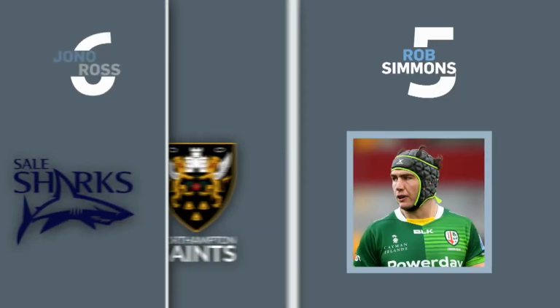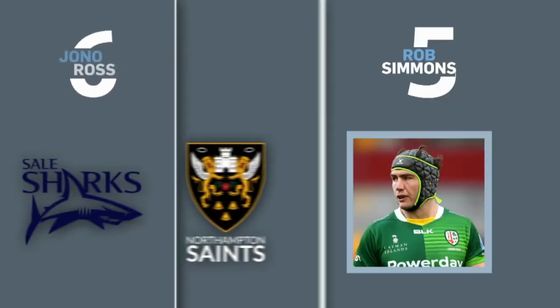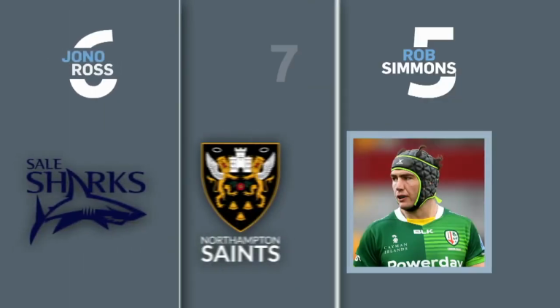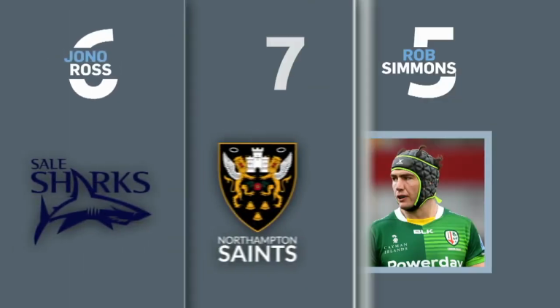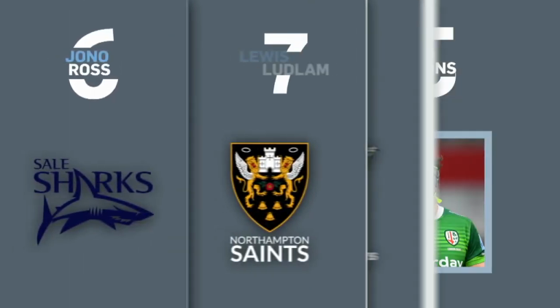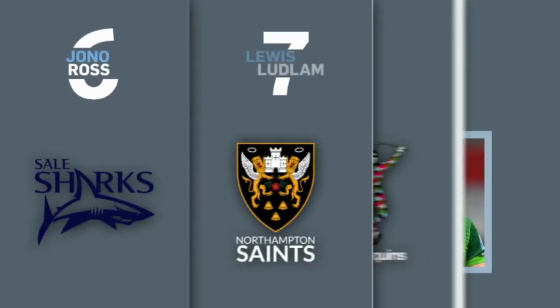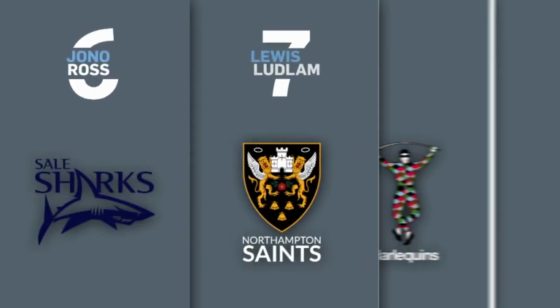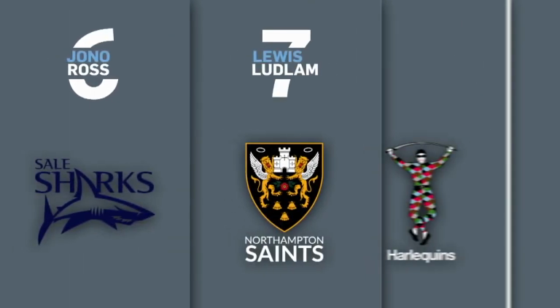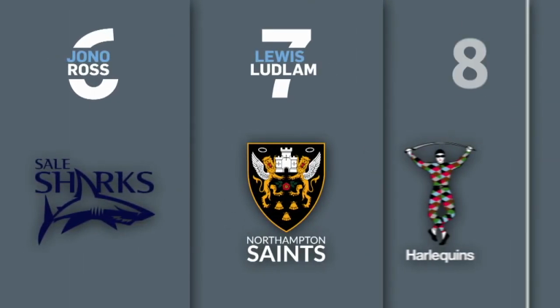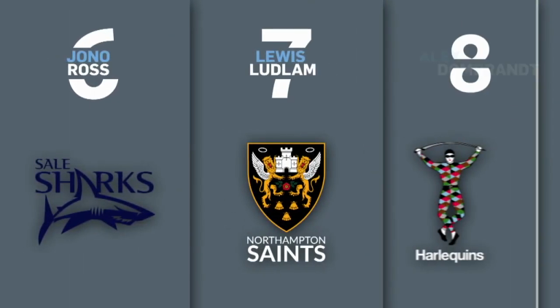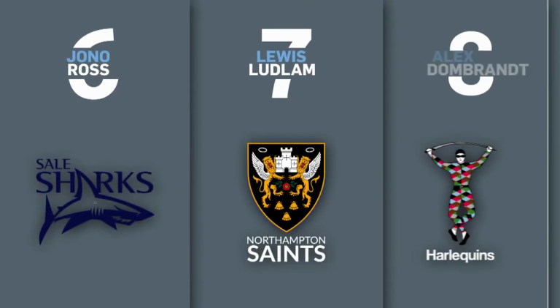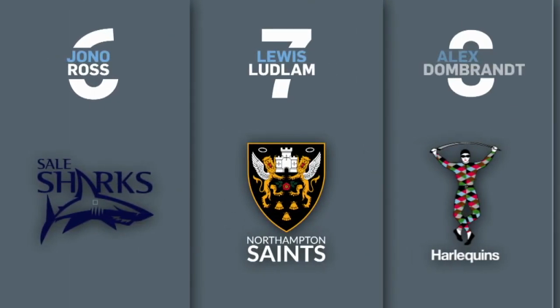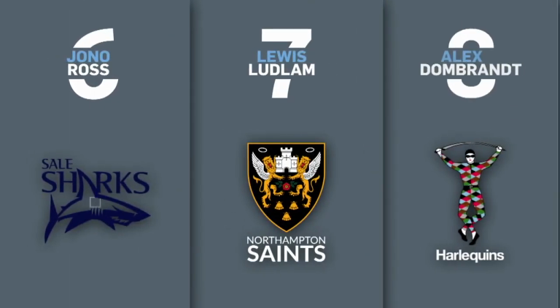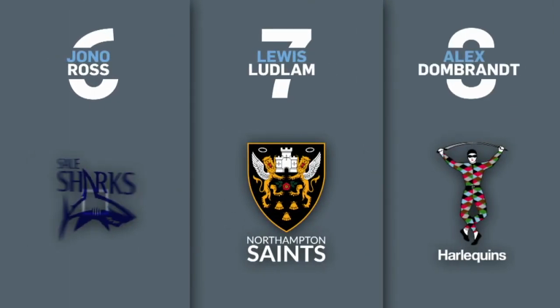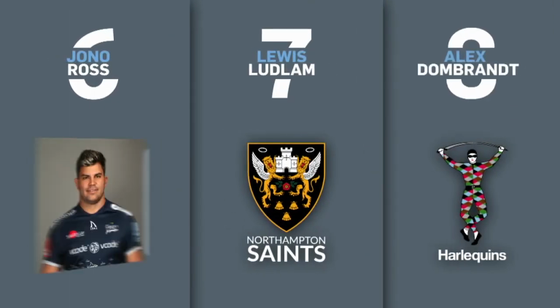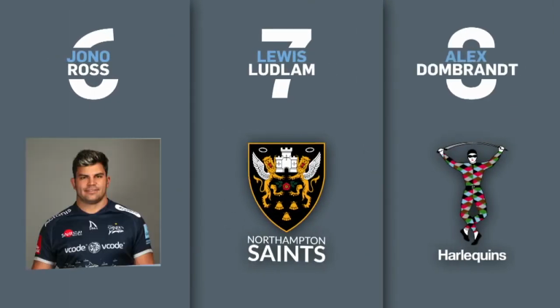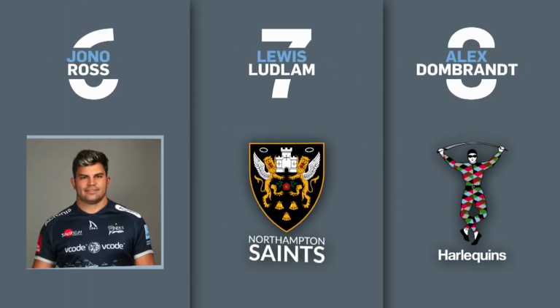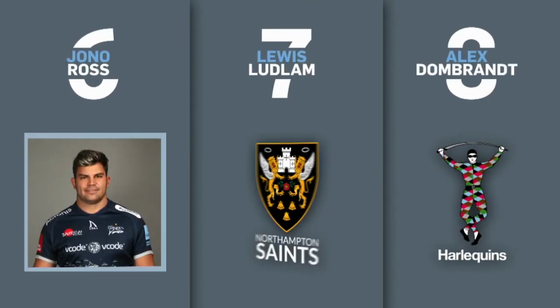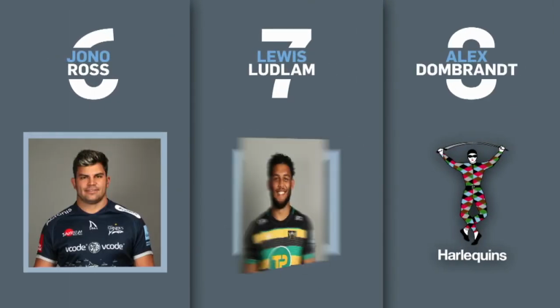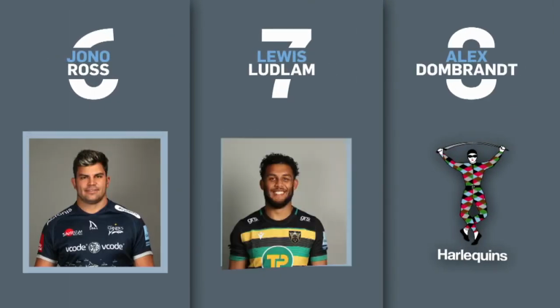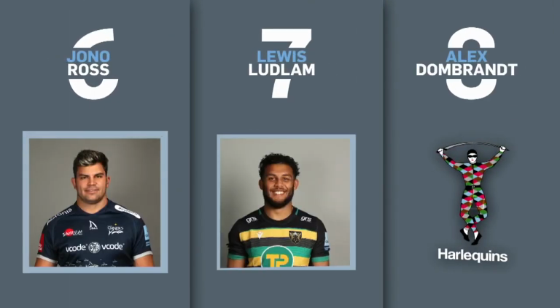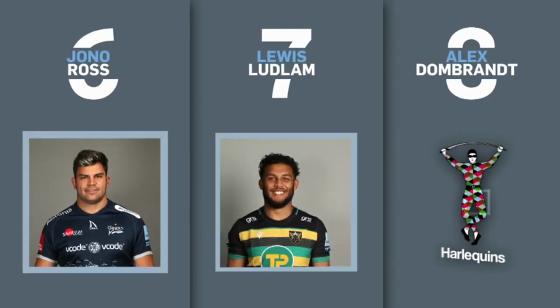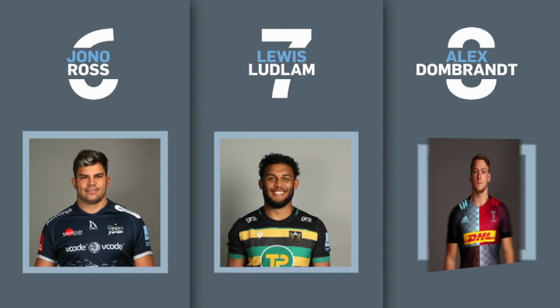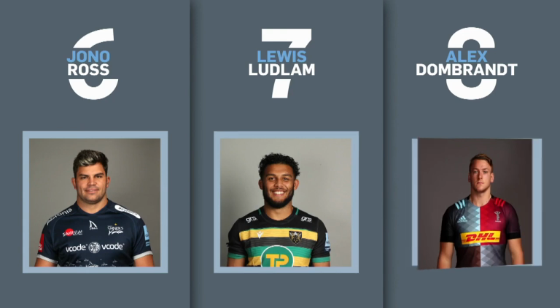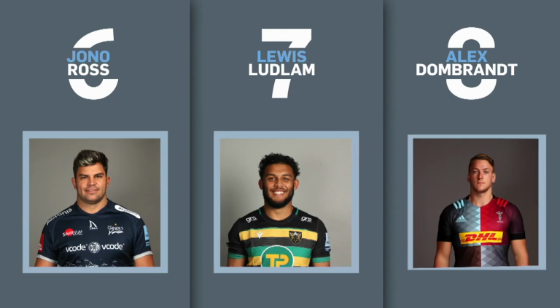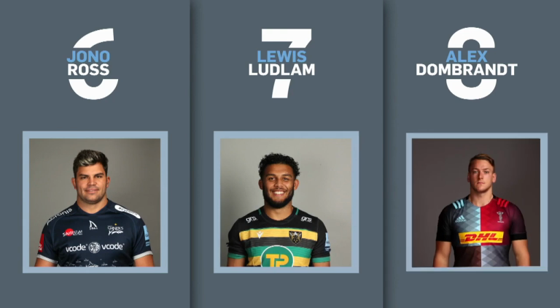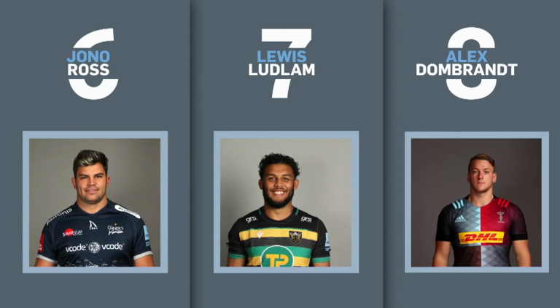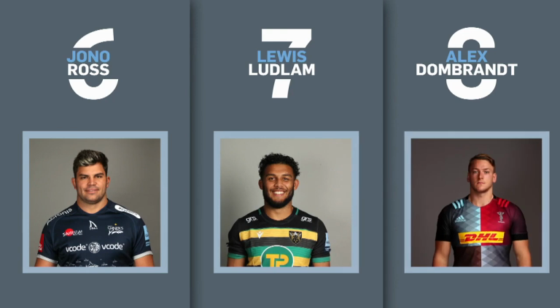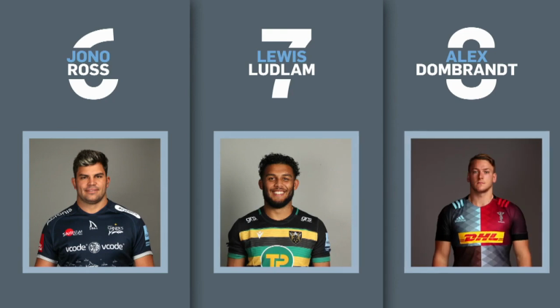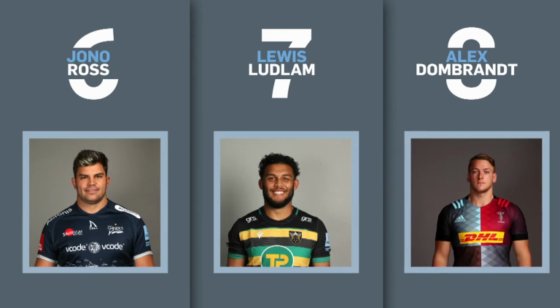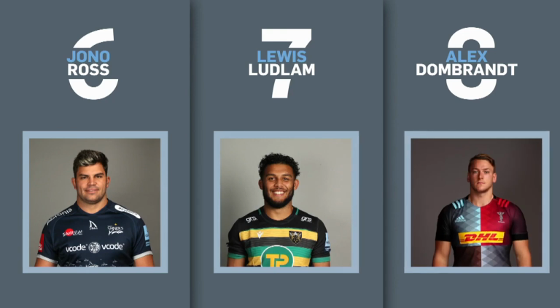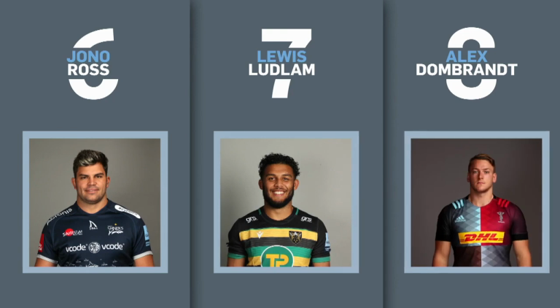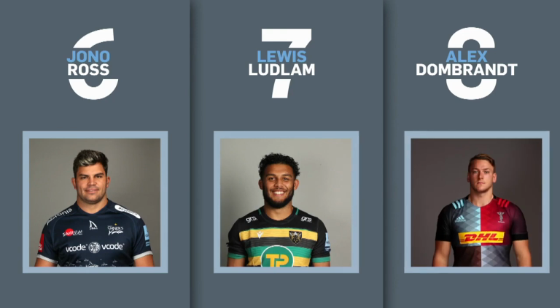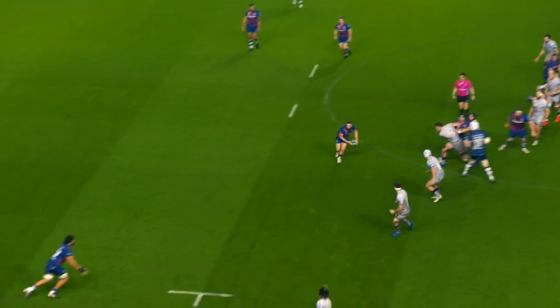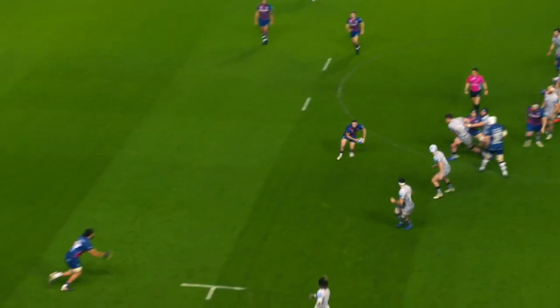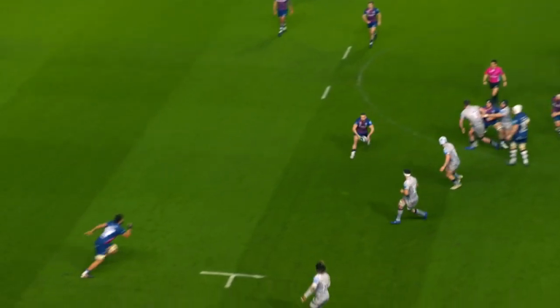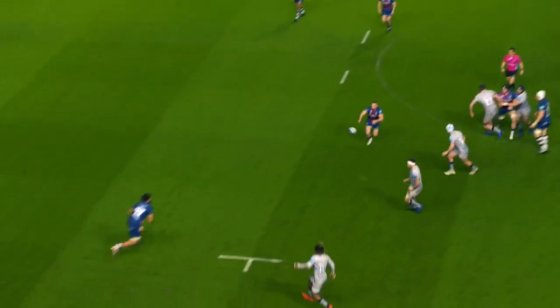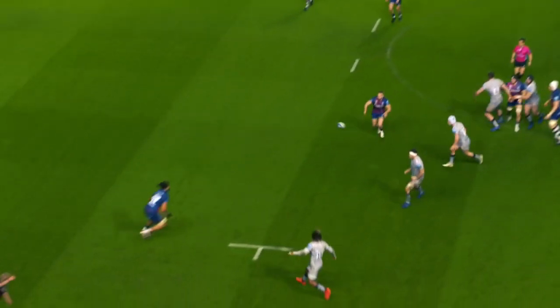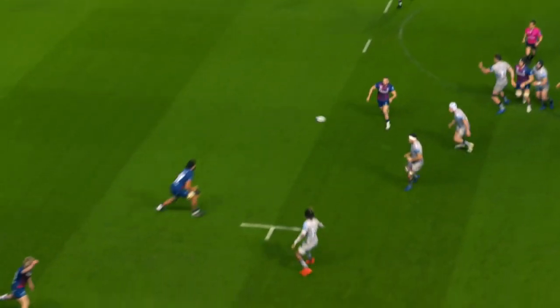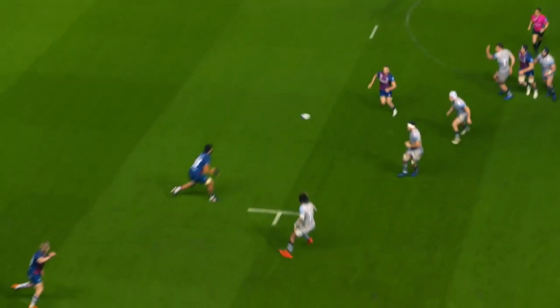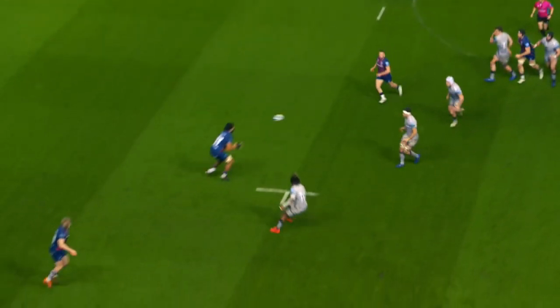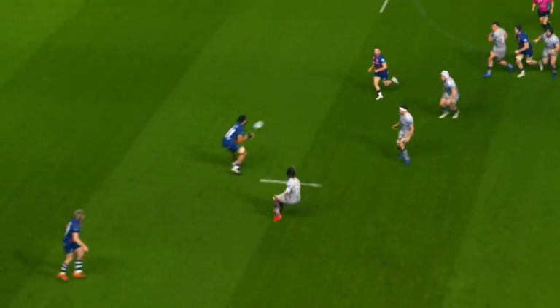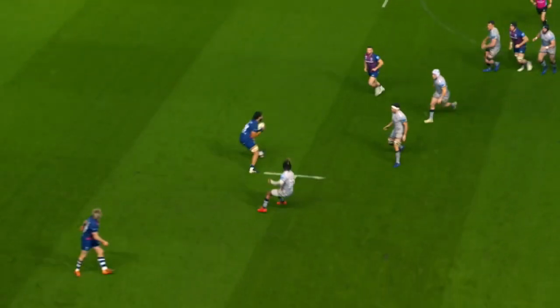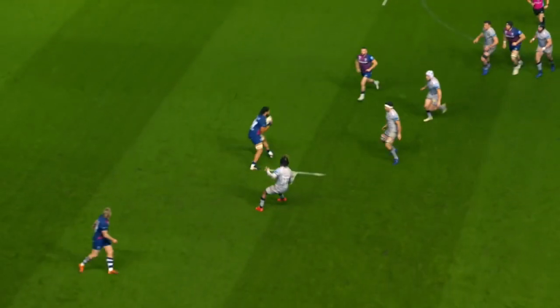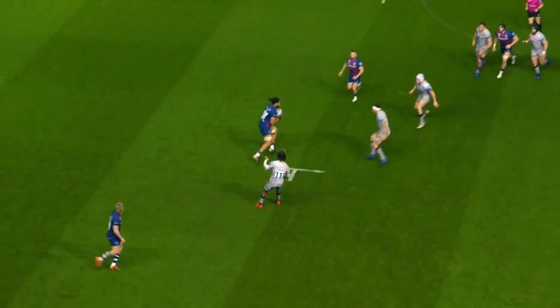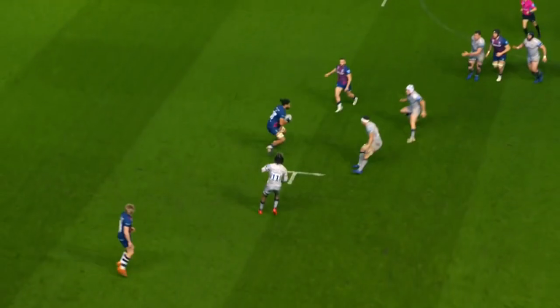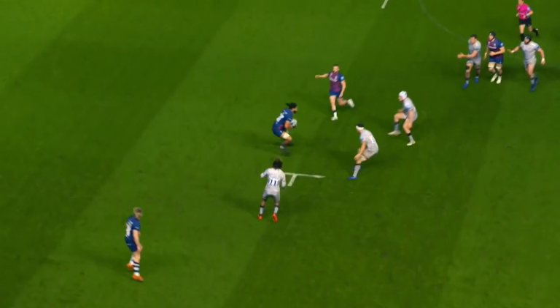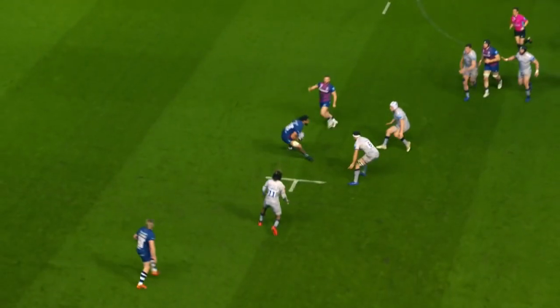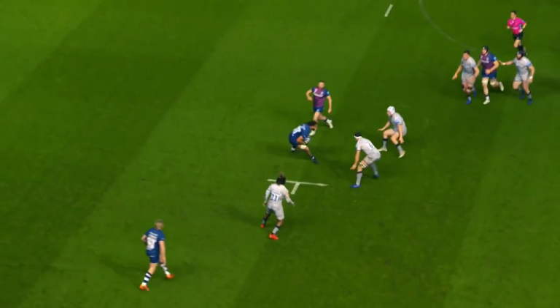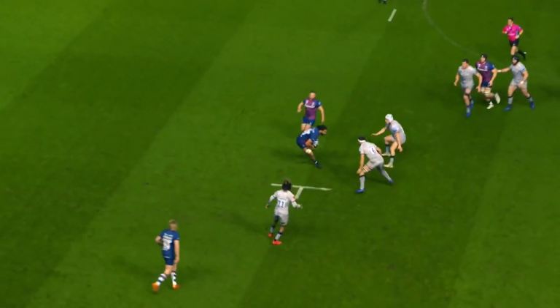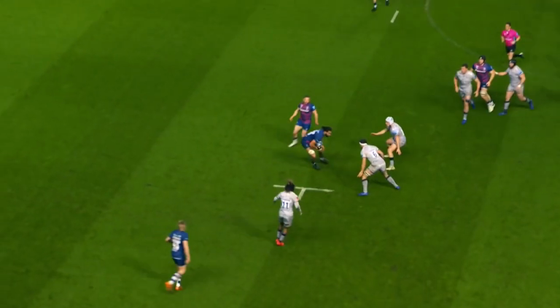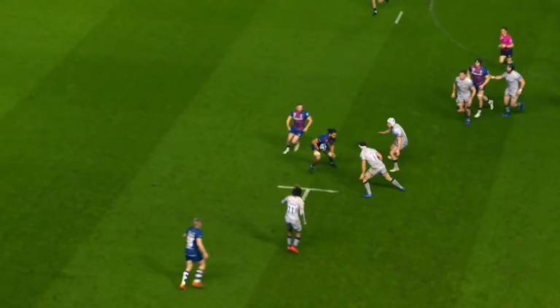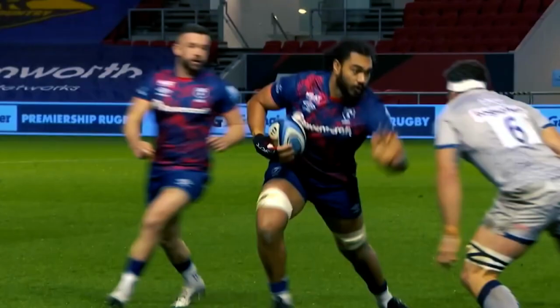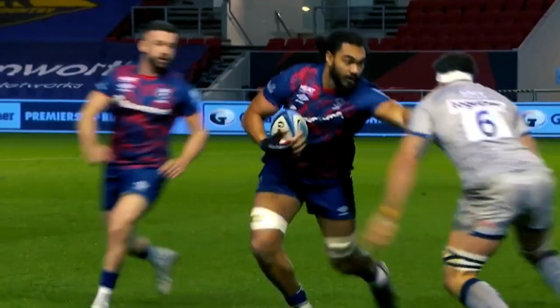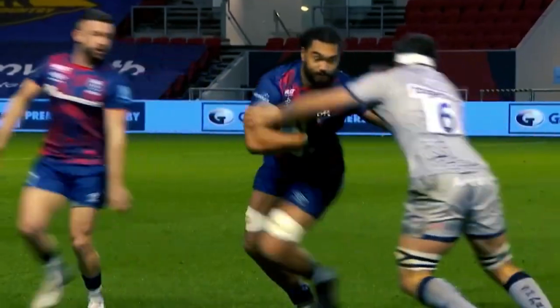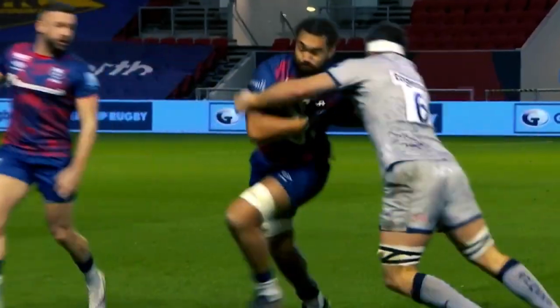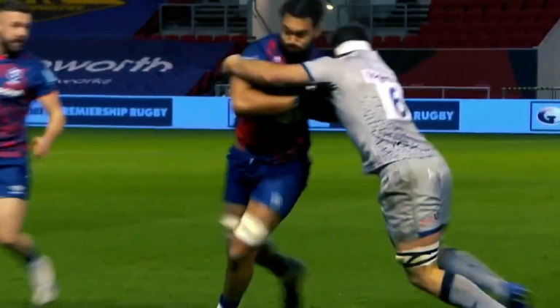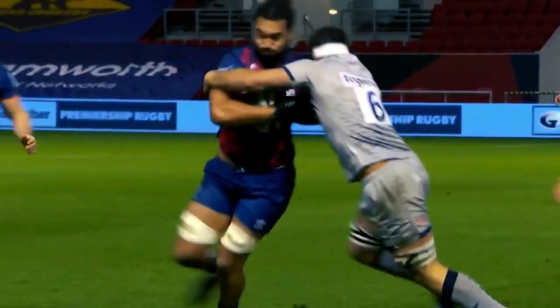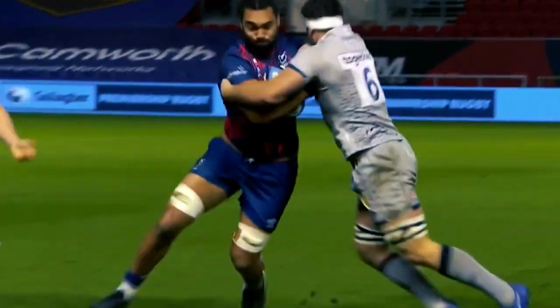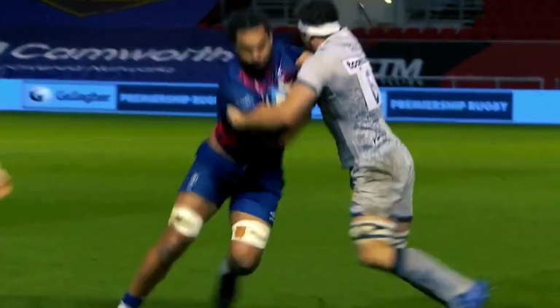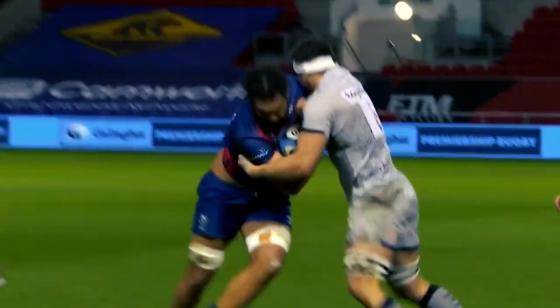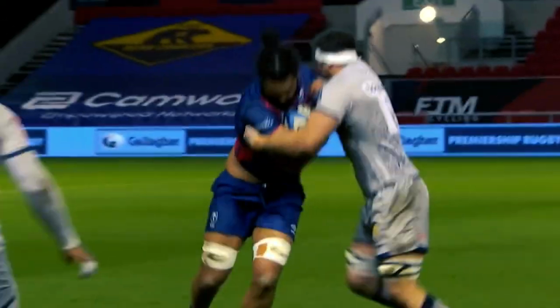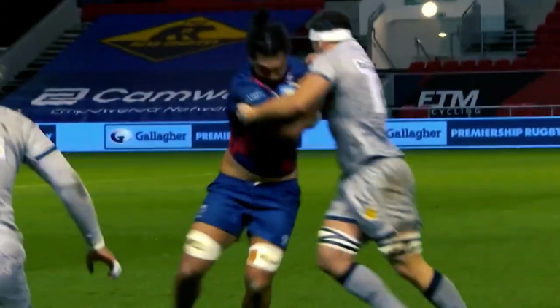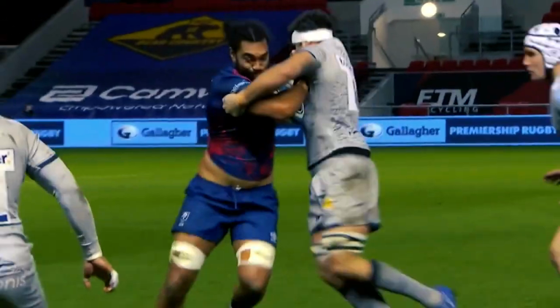And Jono Ross at six. I know, guys, I know I pick him all the time. But if you watch him every week, he's just really hard to leave out.